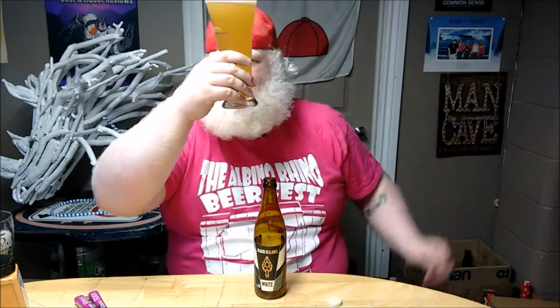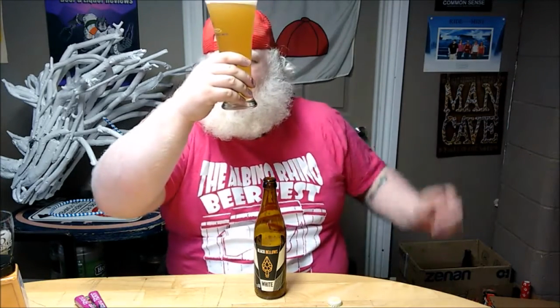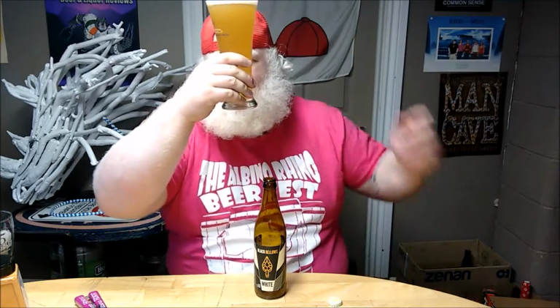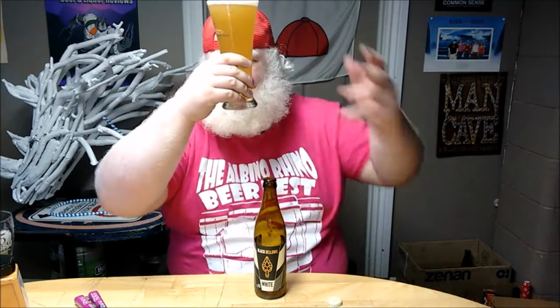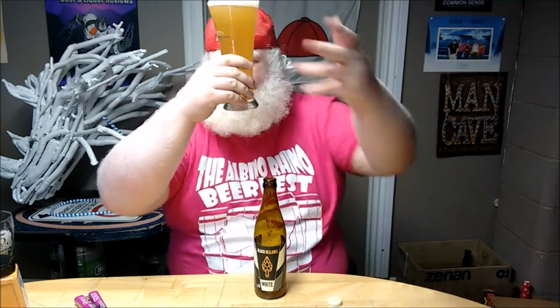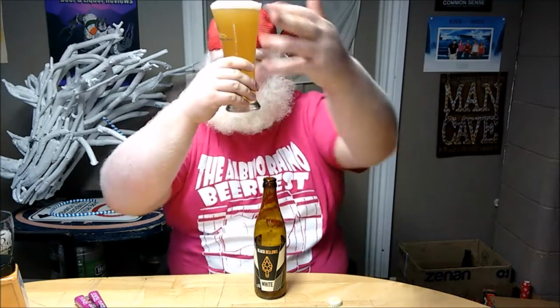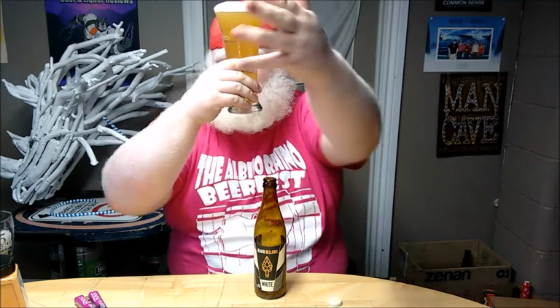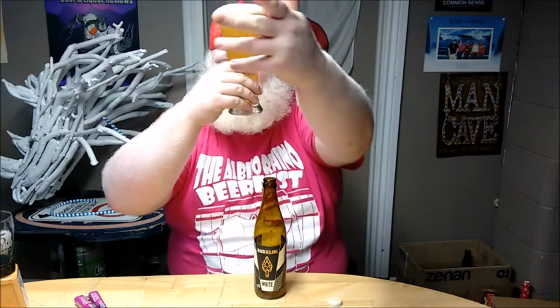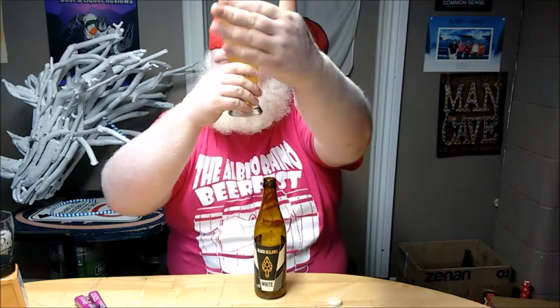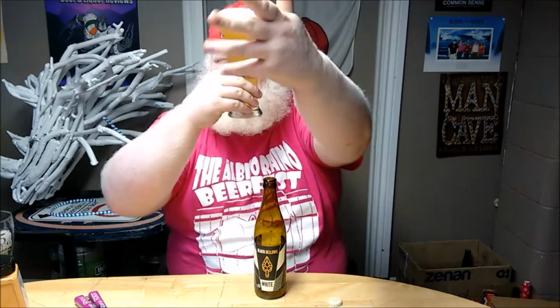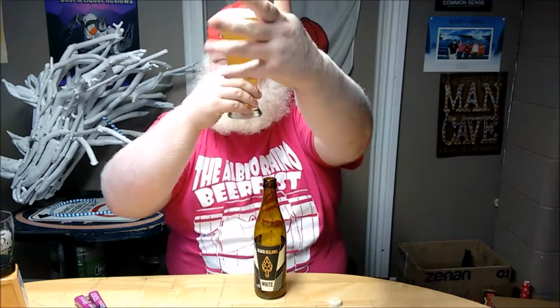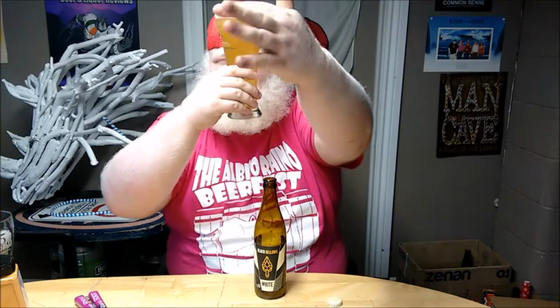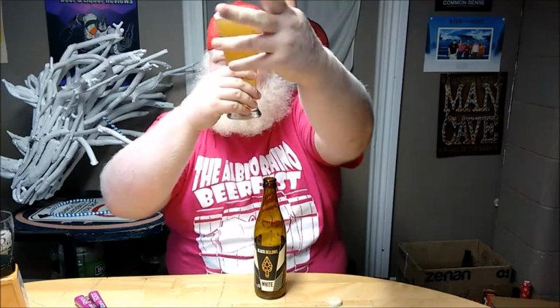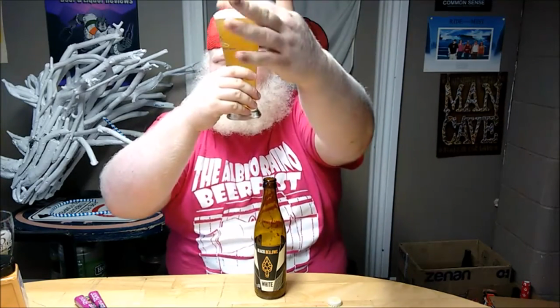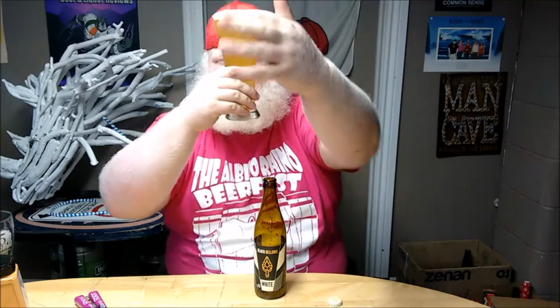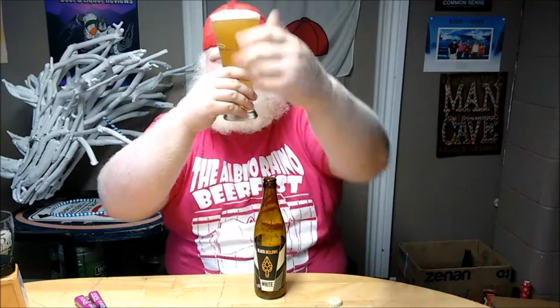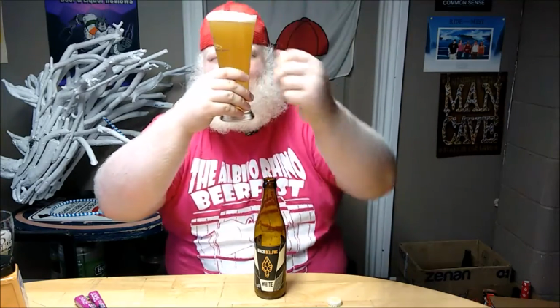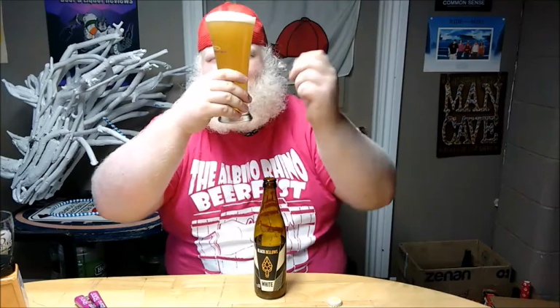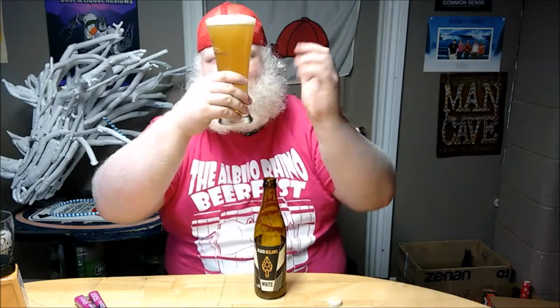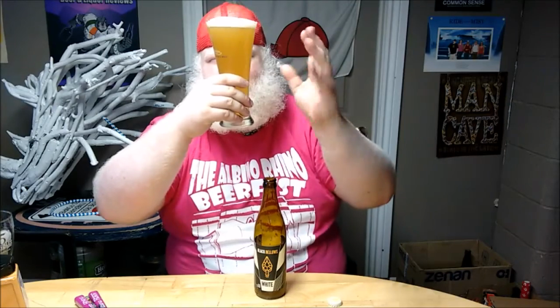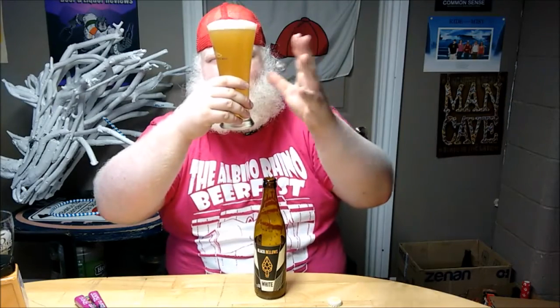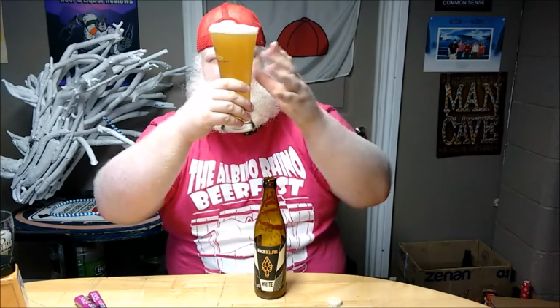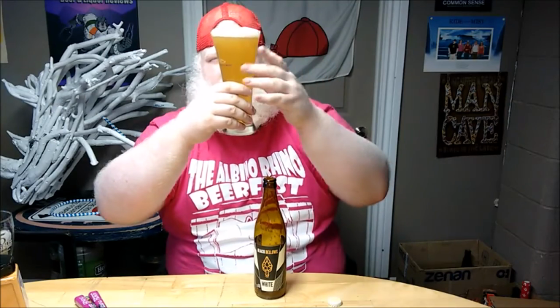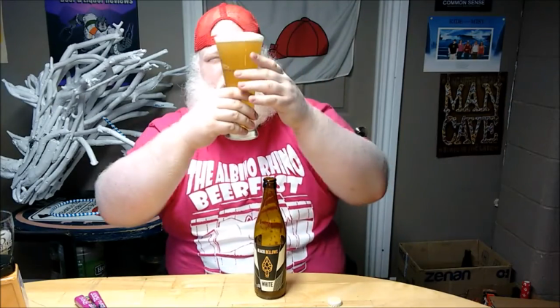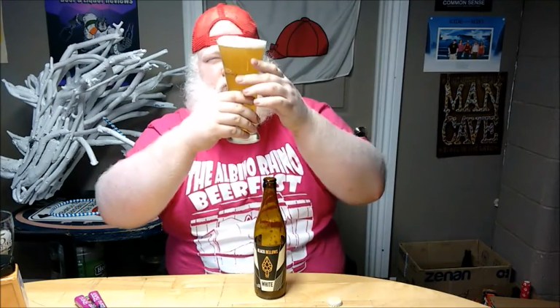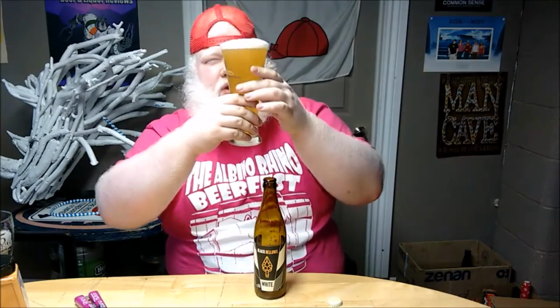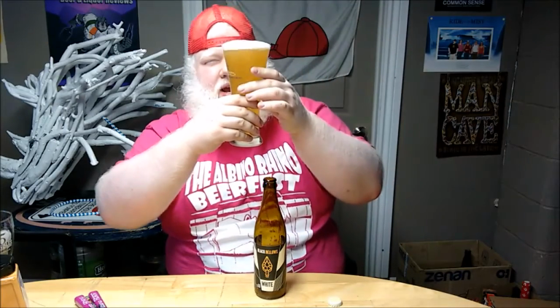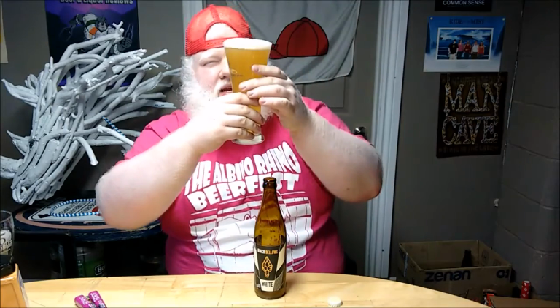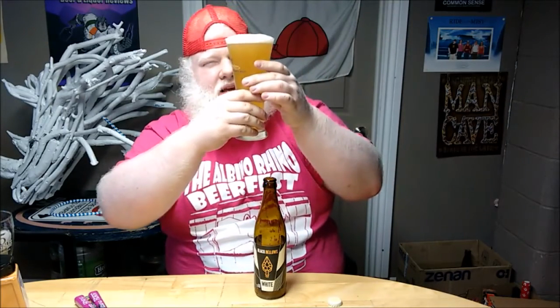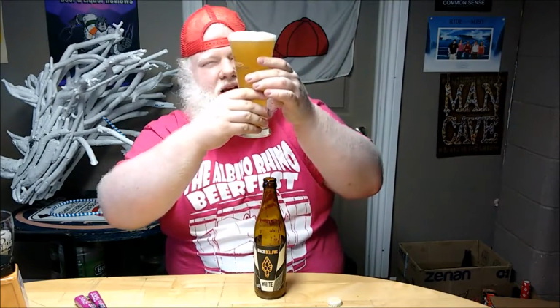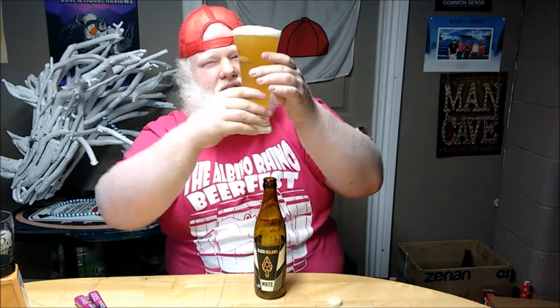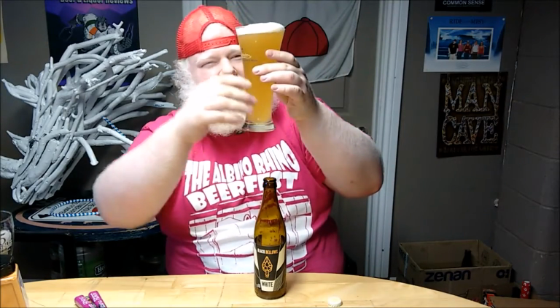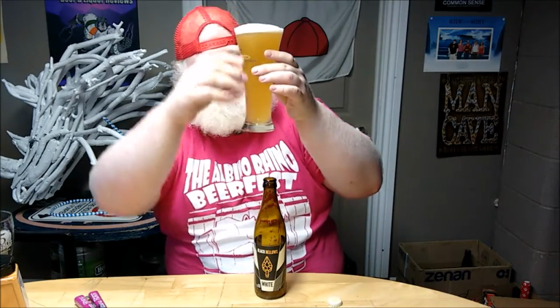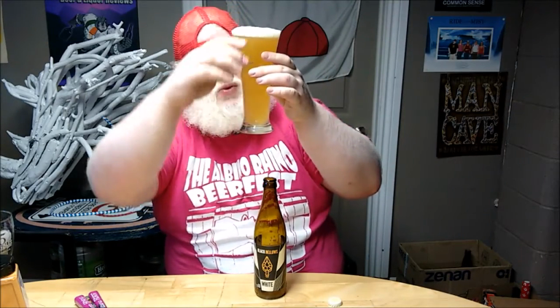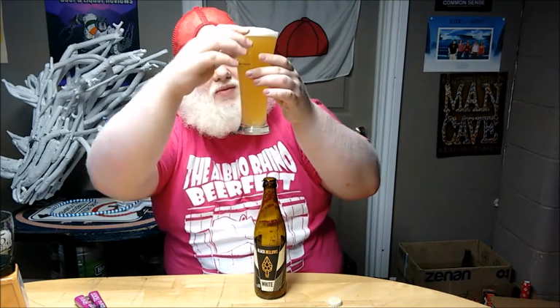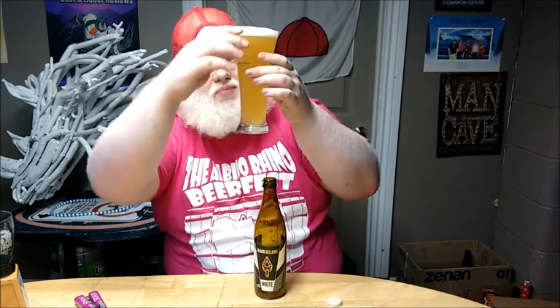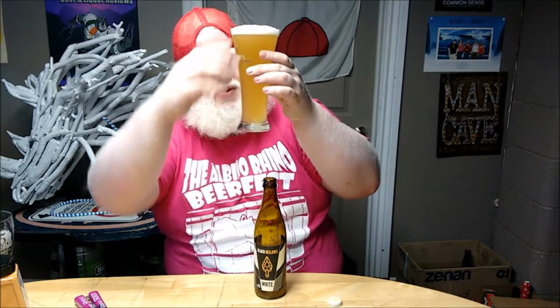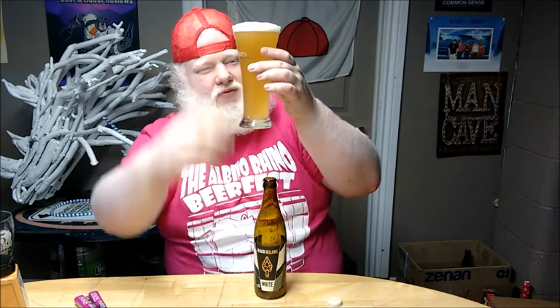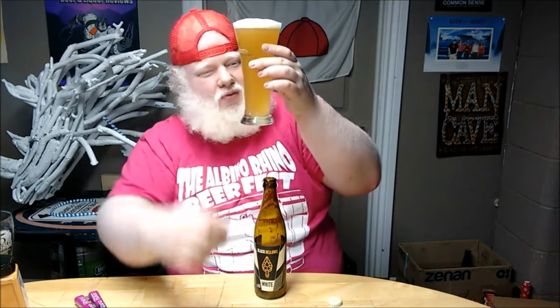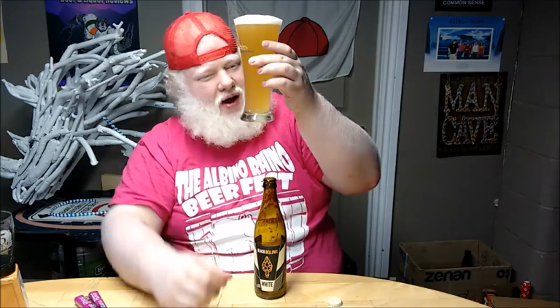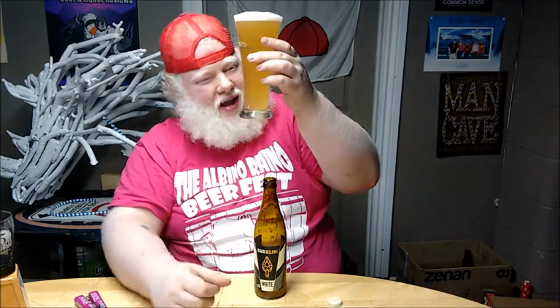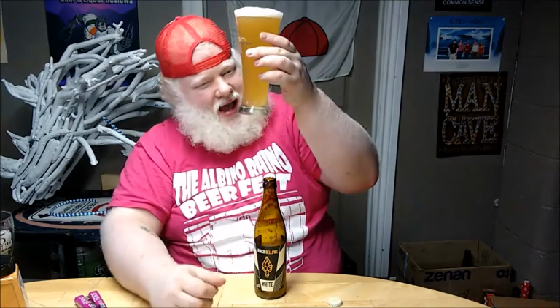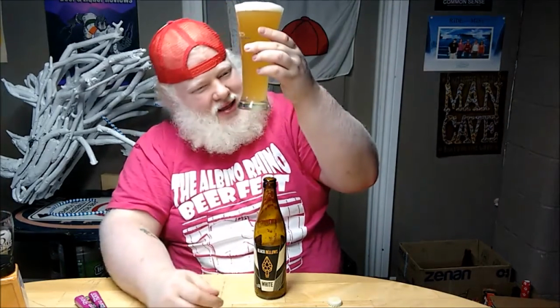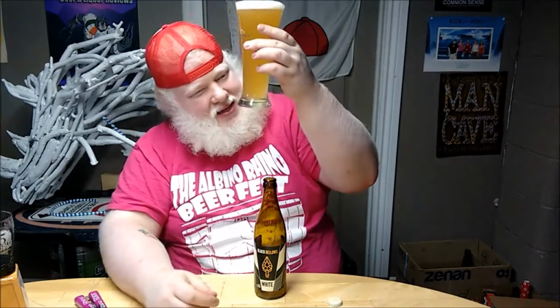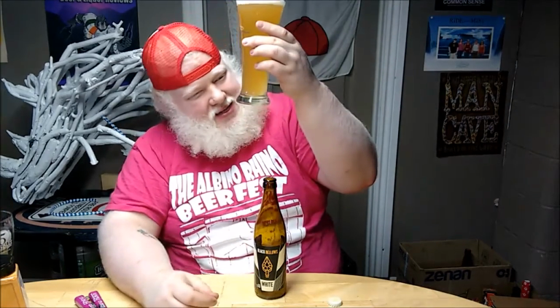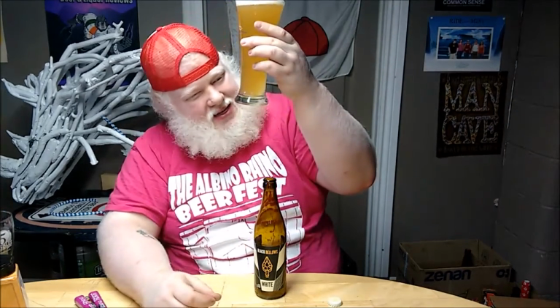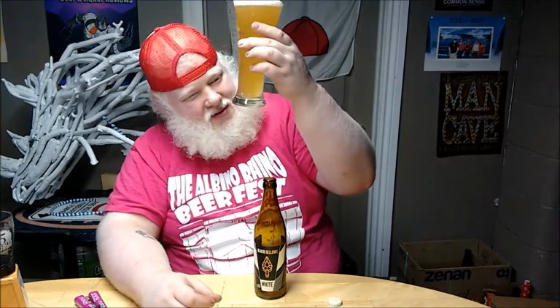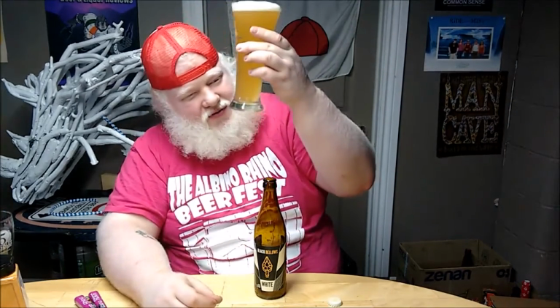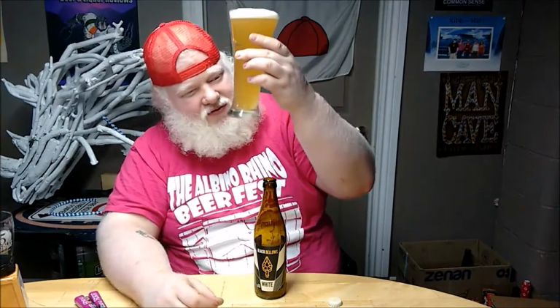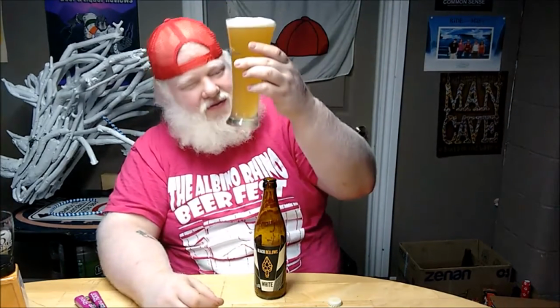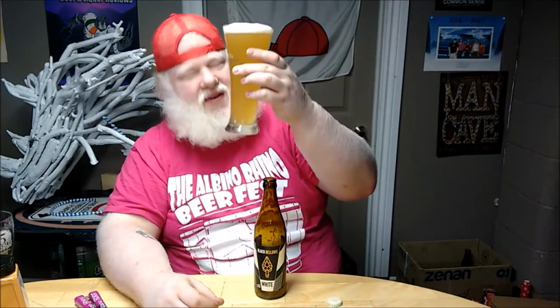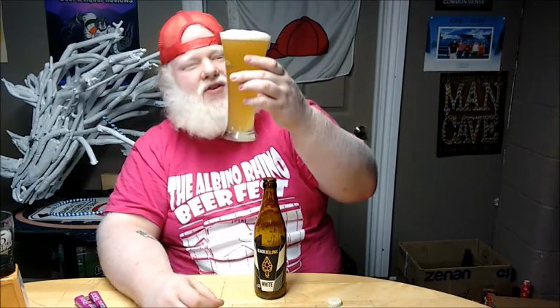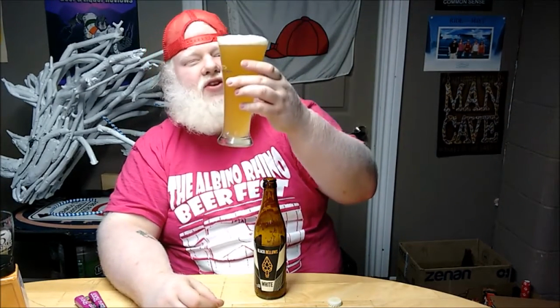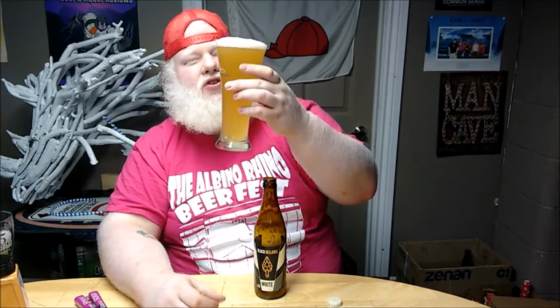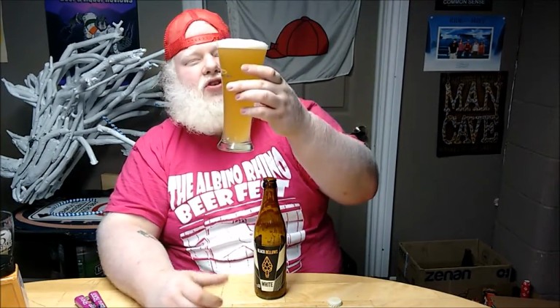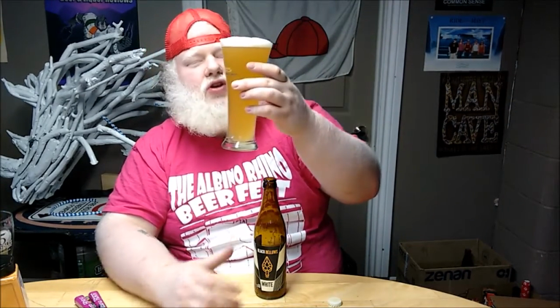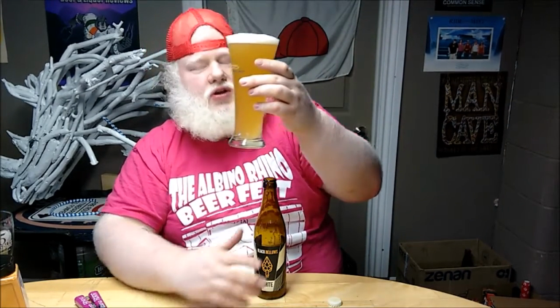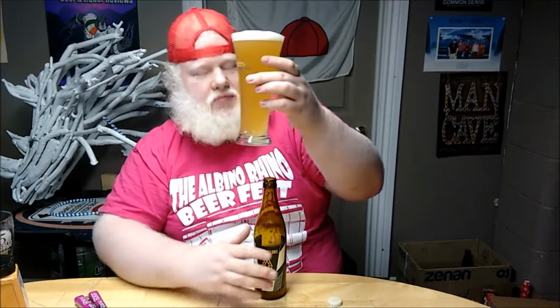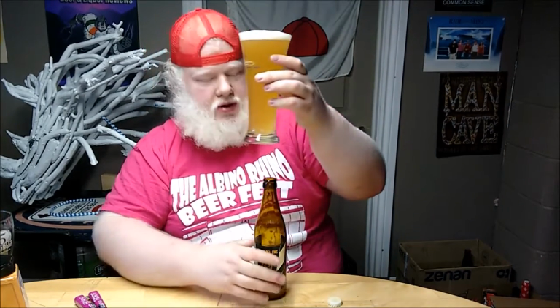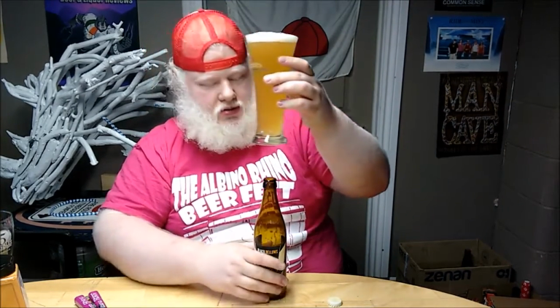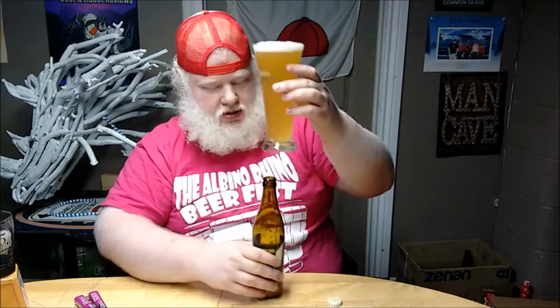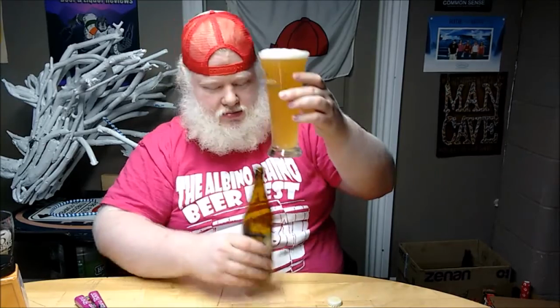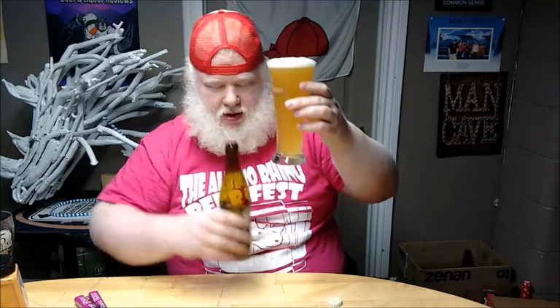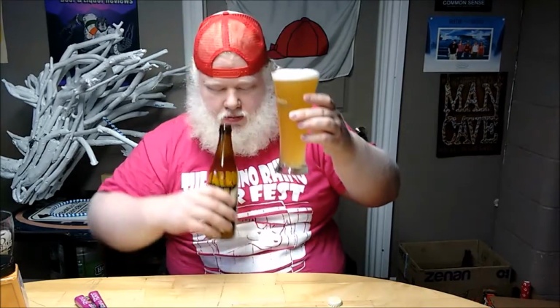Anyway, beer. It looks like a wheat — can't see anything through it. Looks great. Beautiful white head. This is a very good-looking beer.